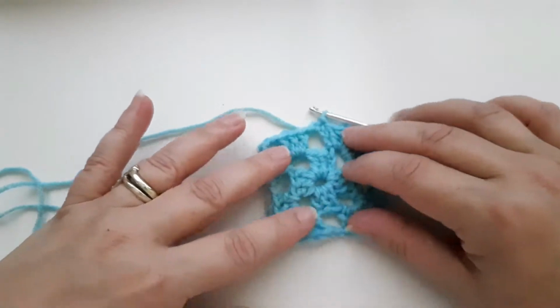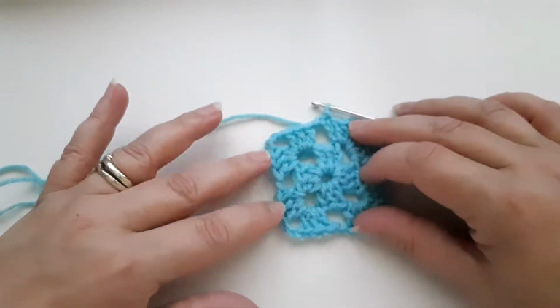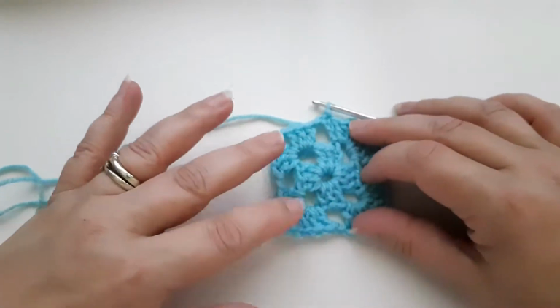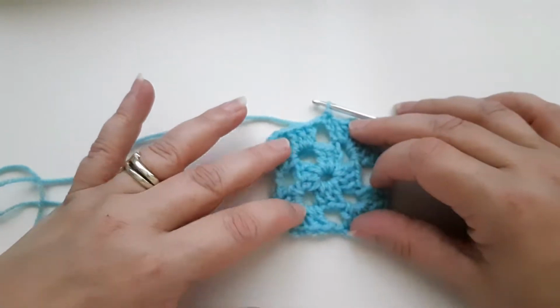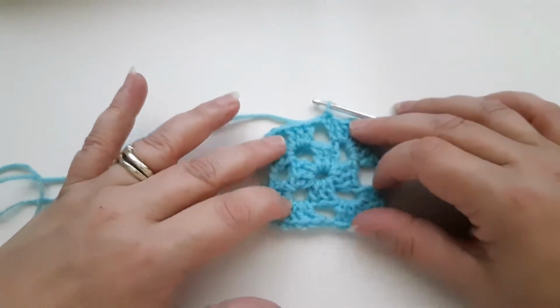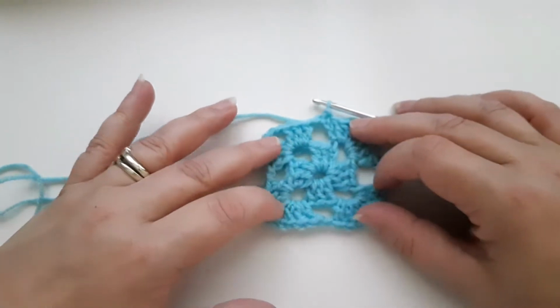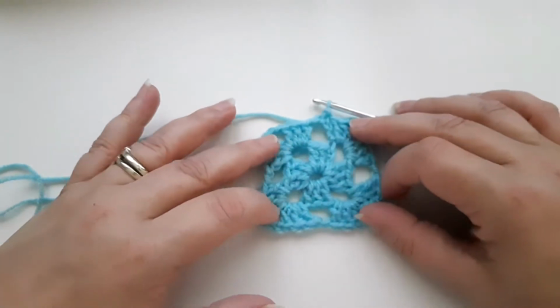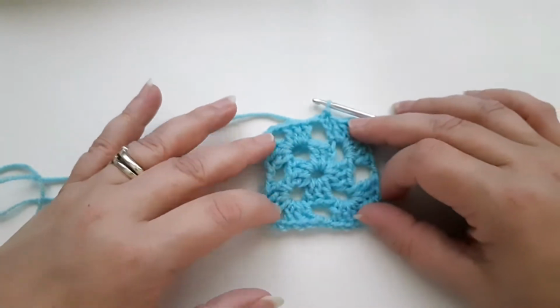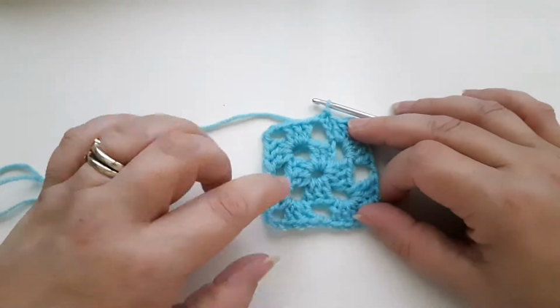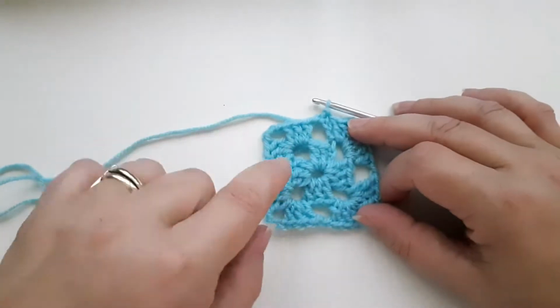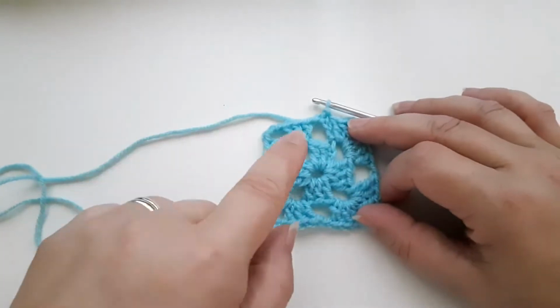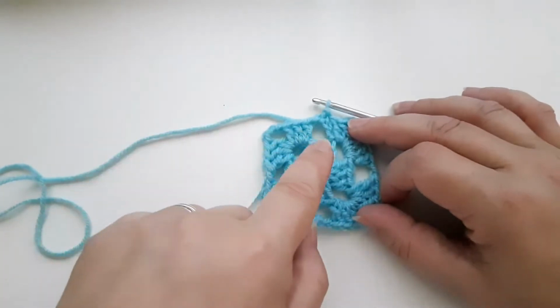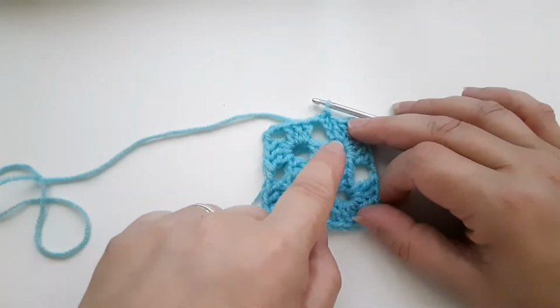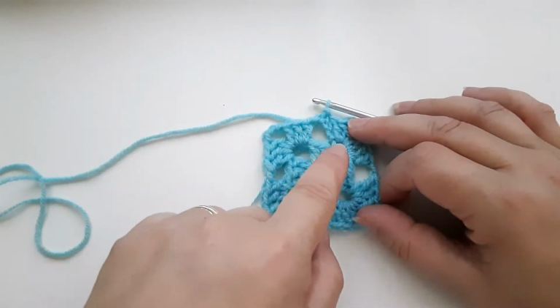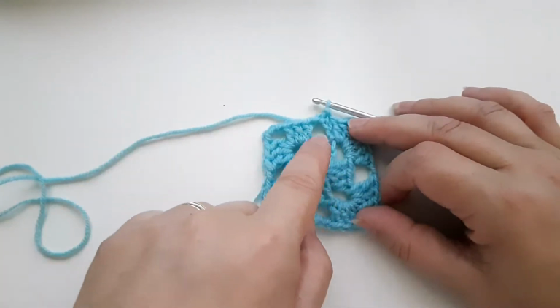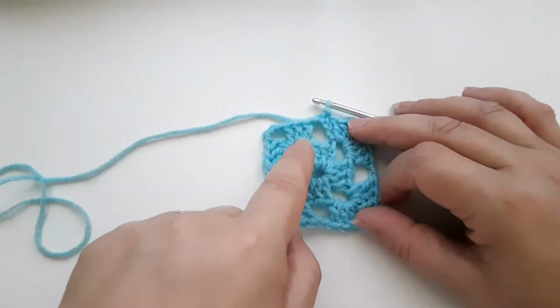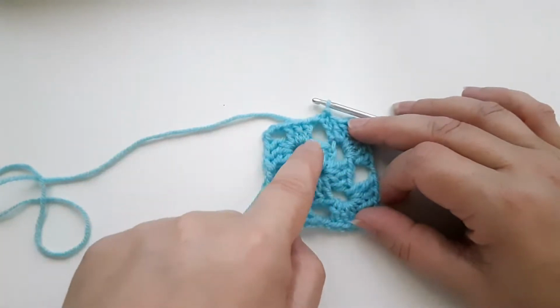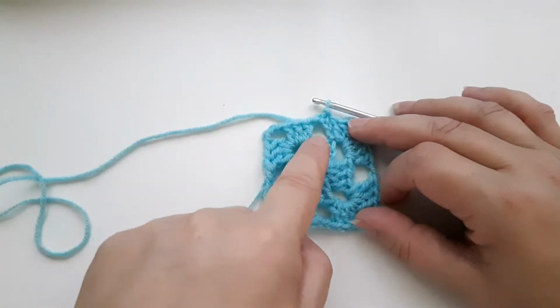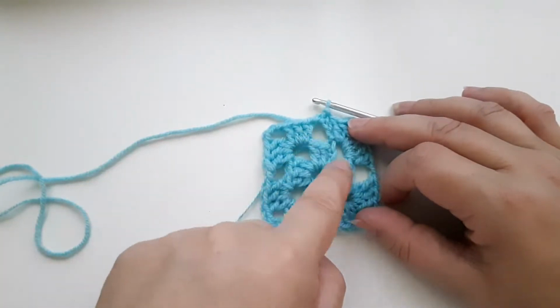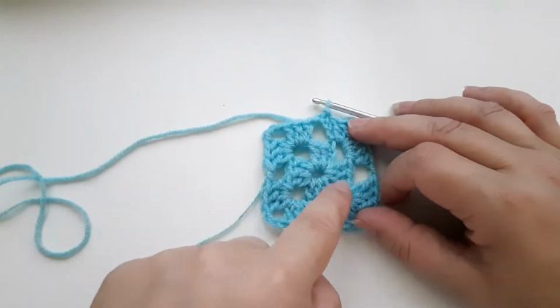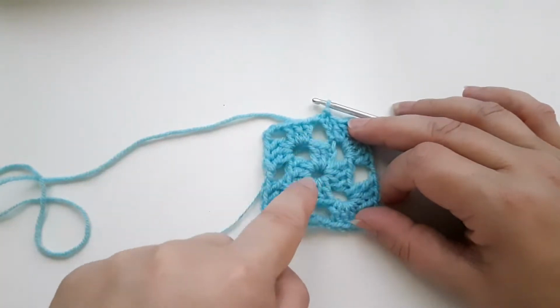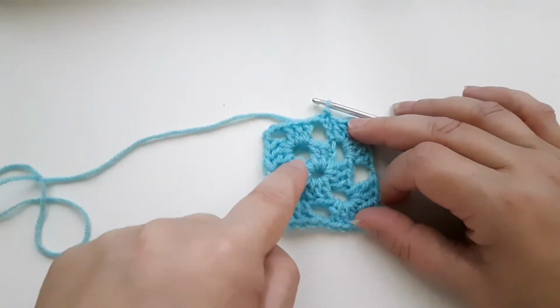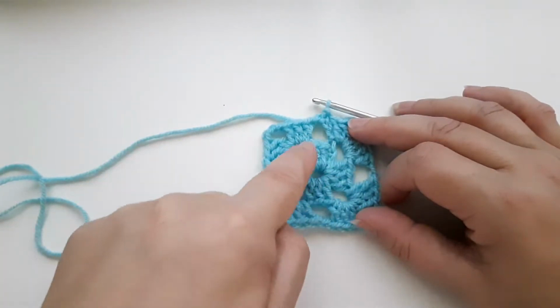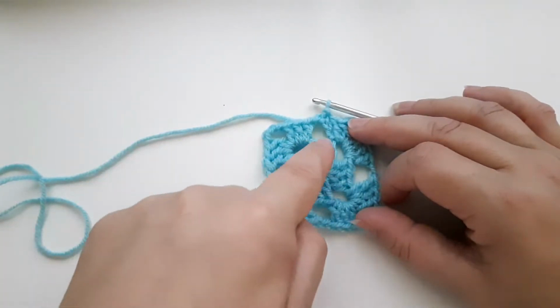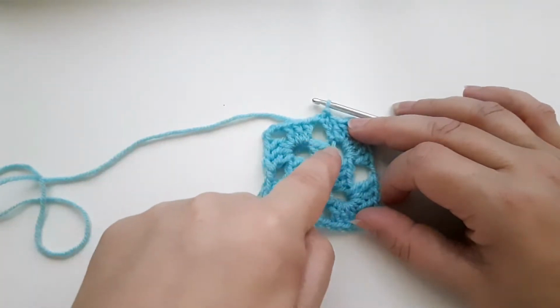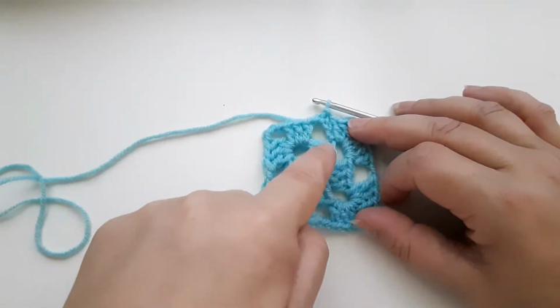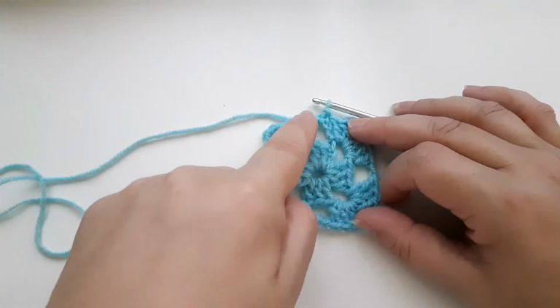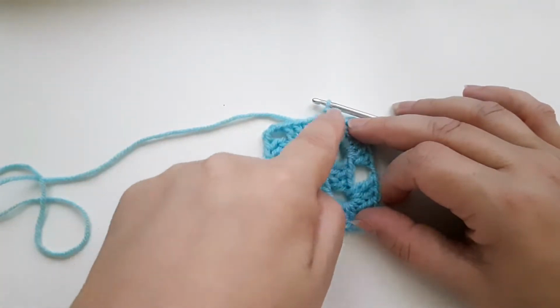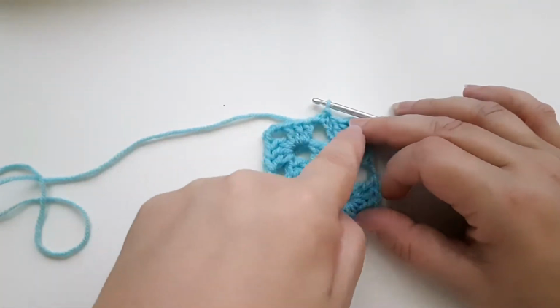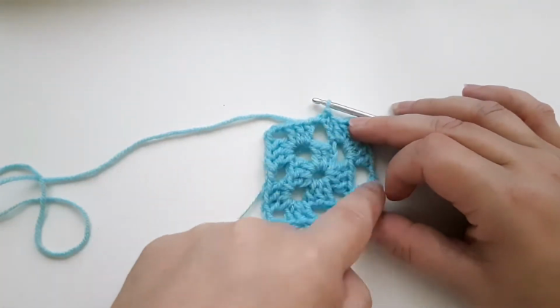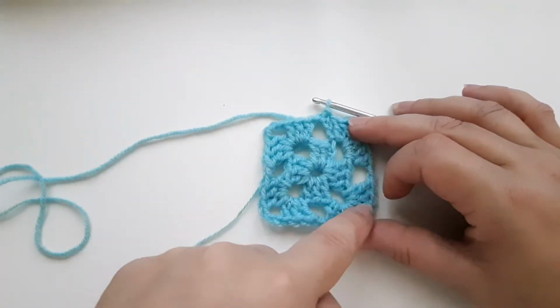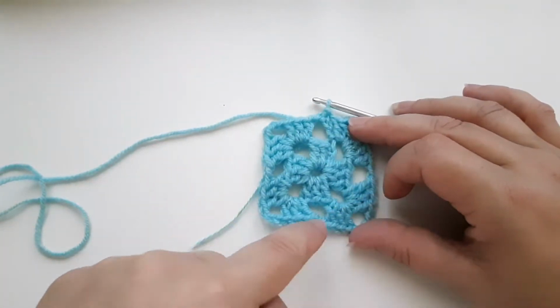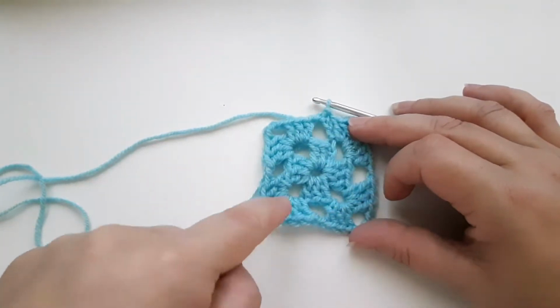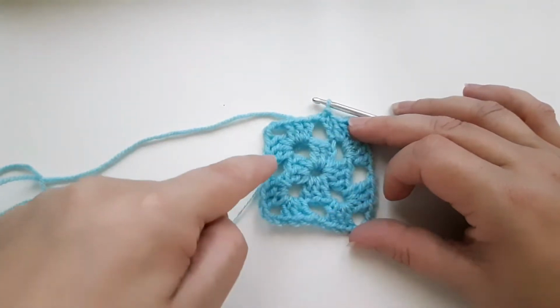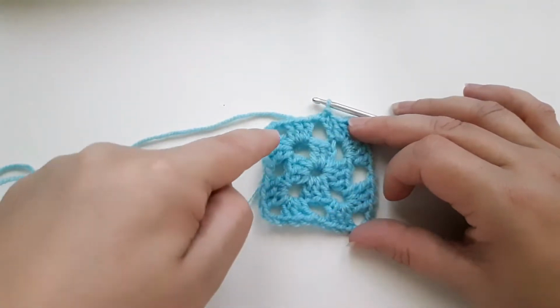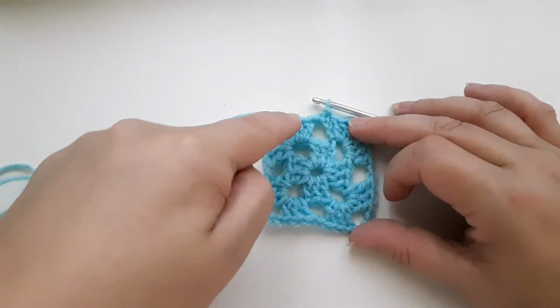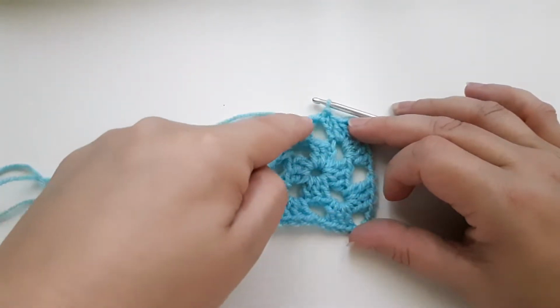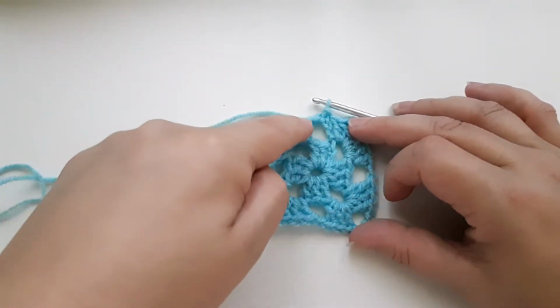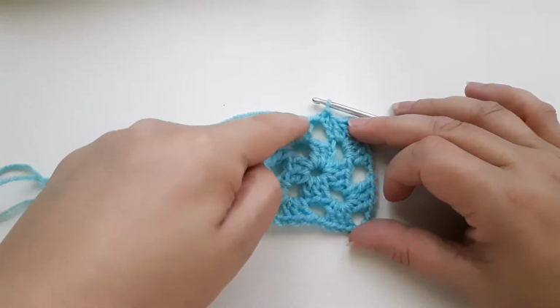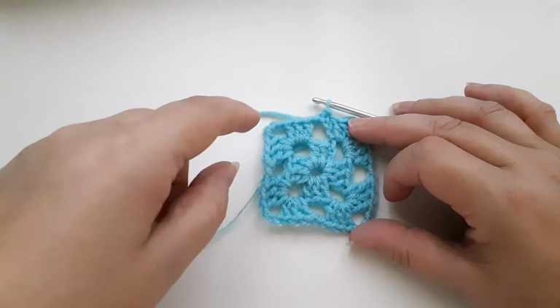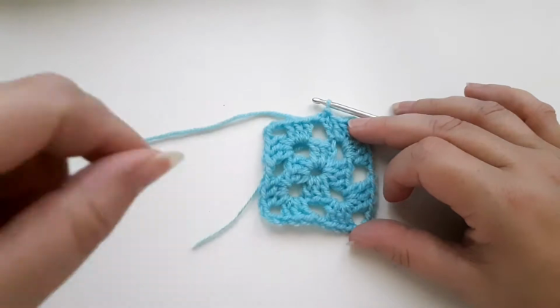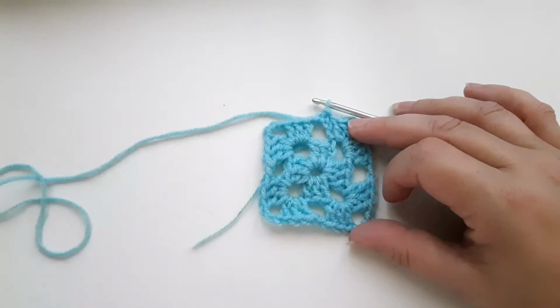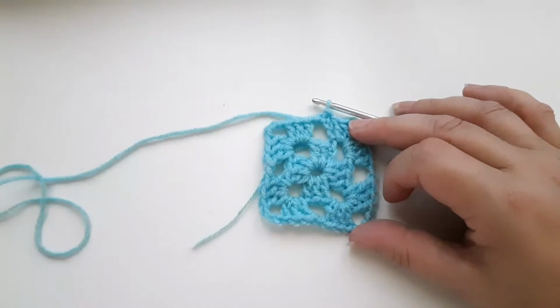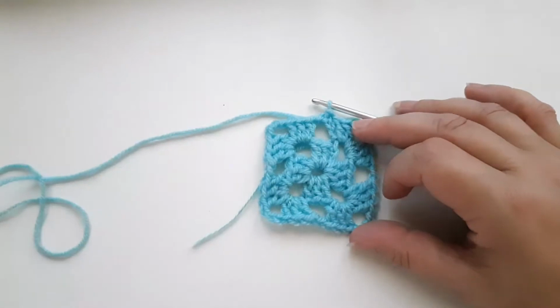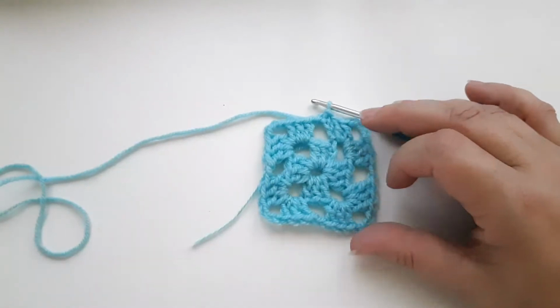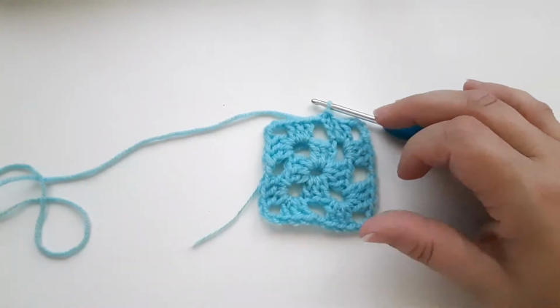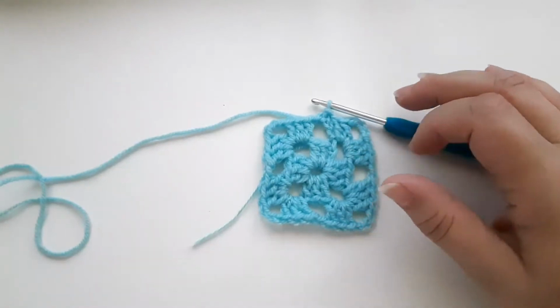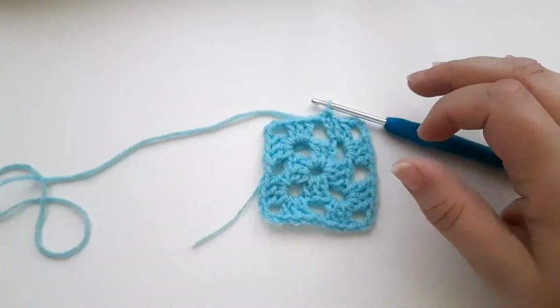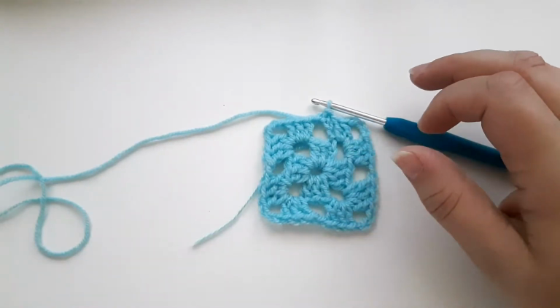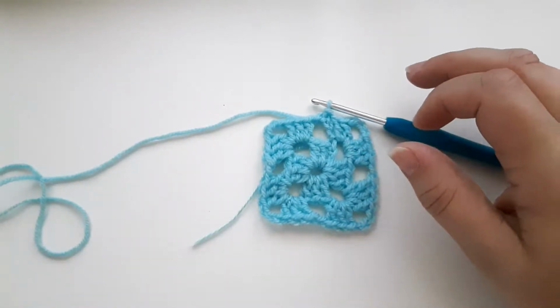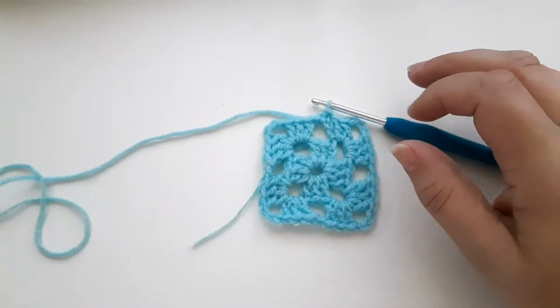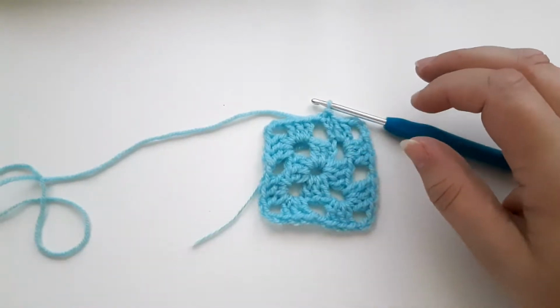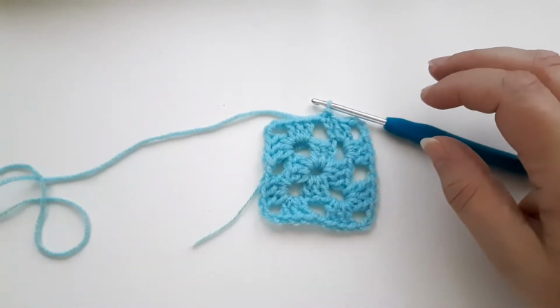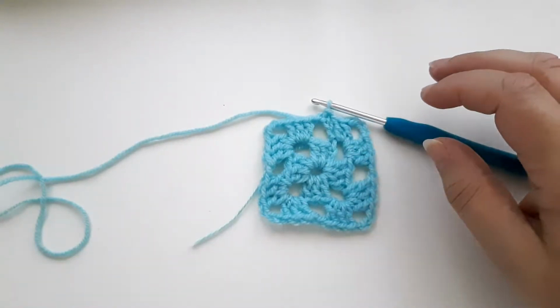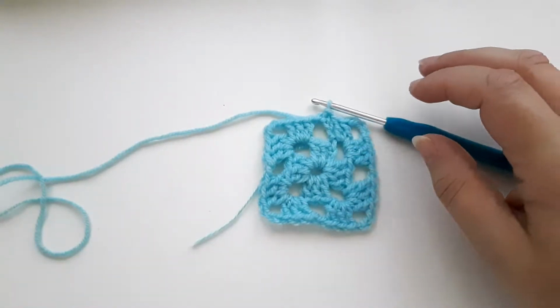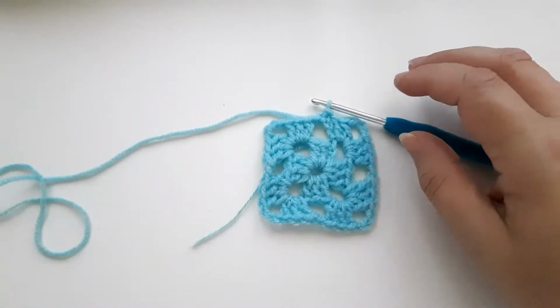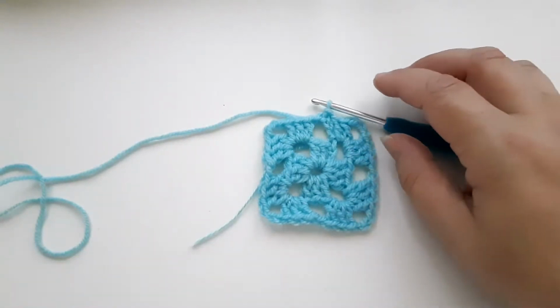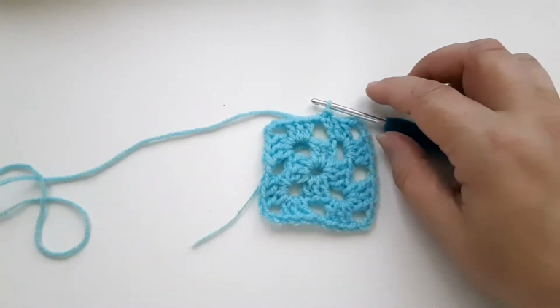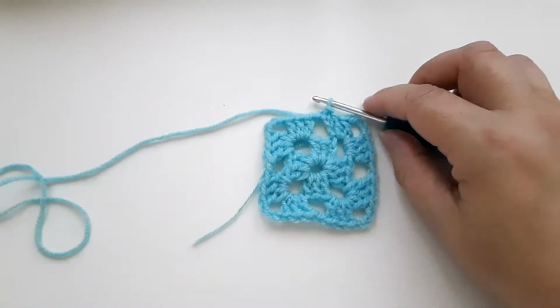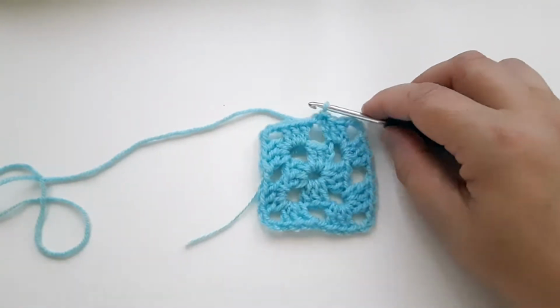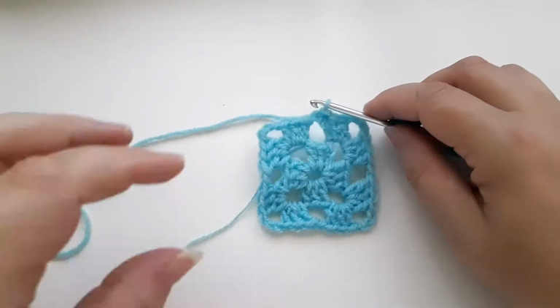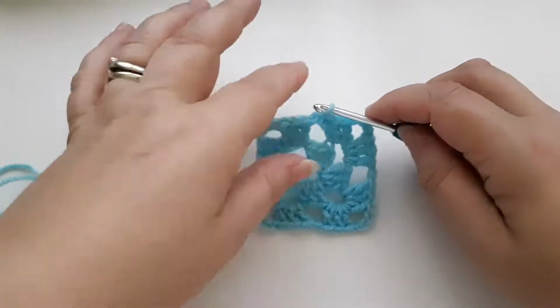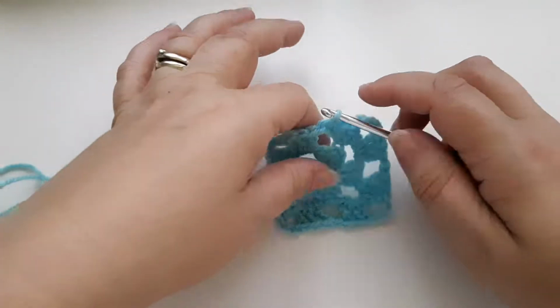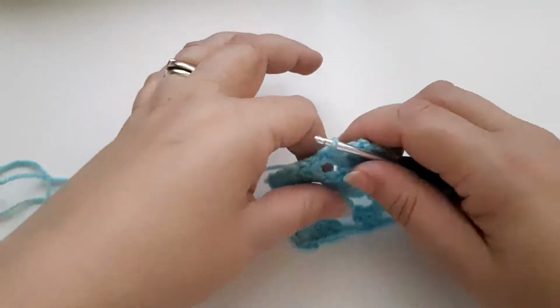We've done a slip stitch in there. So that is round two — round one and round two complete. Moving on to round three.